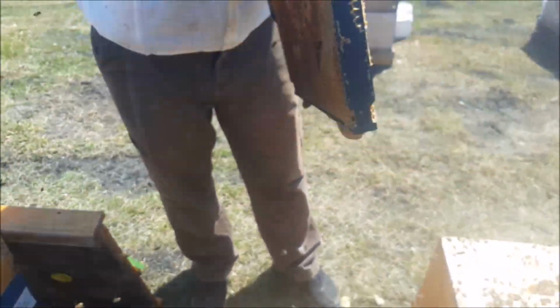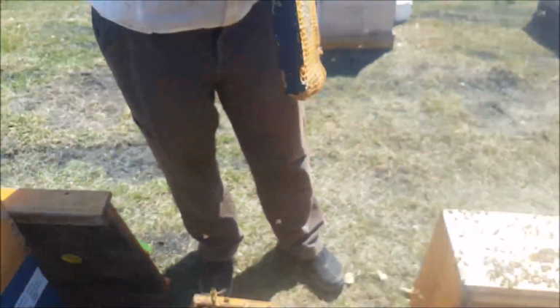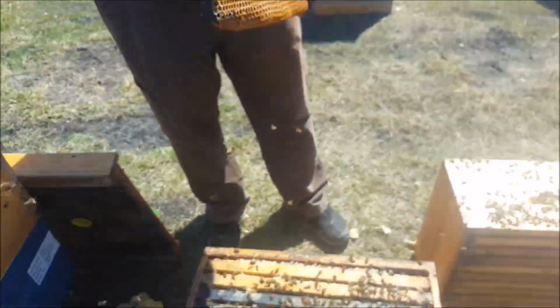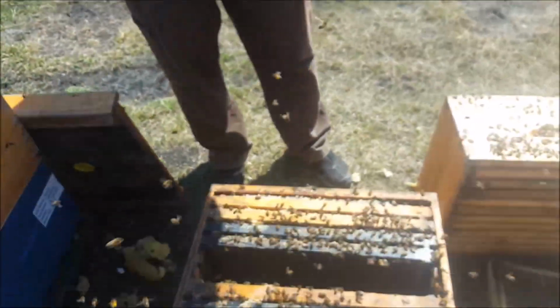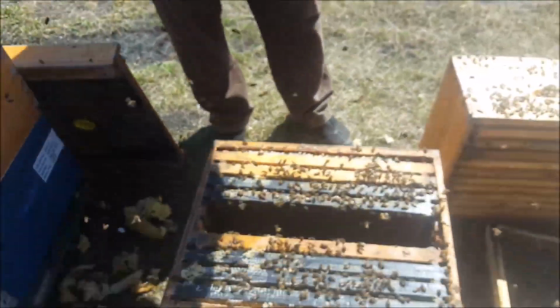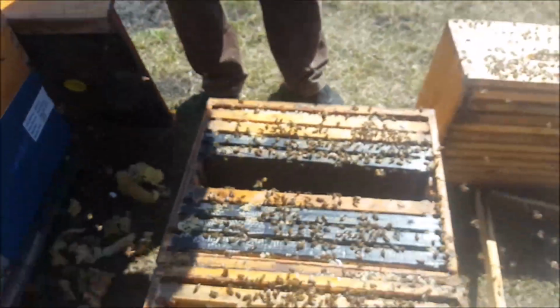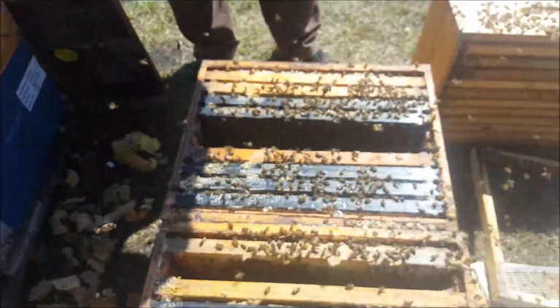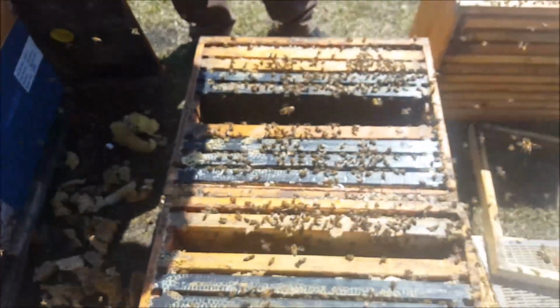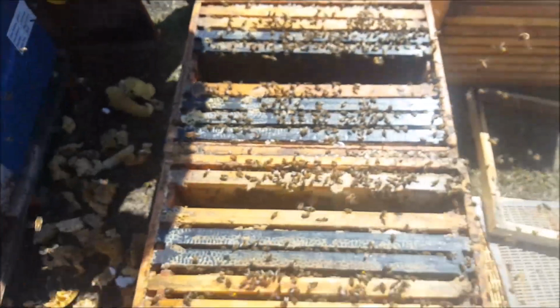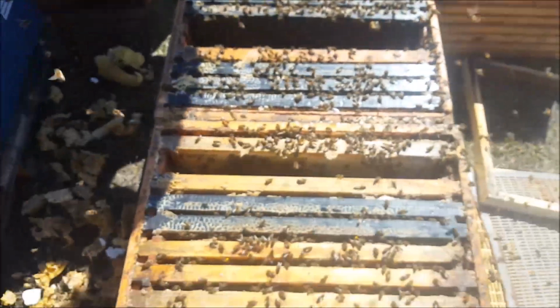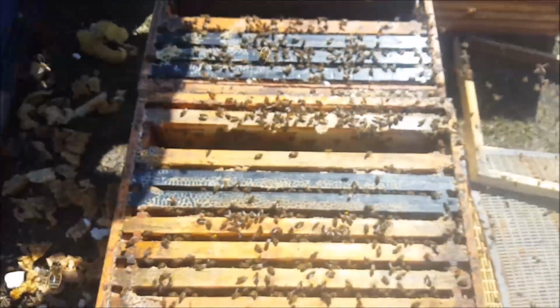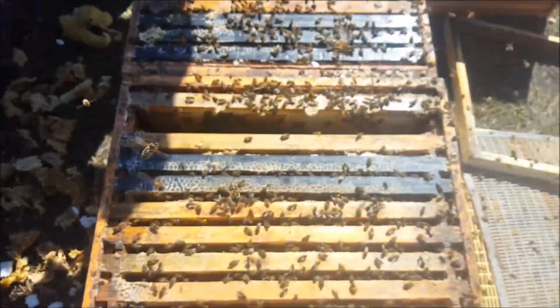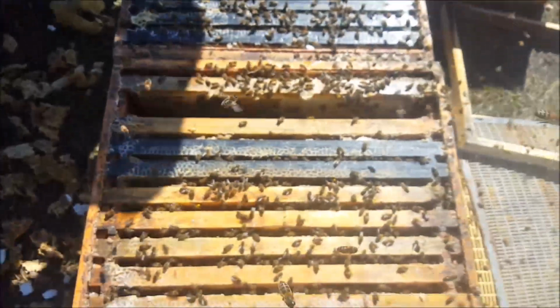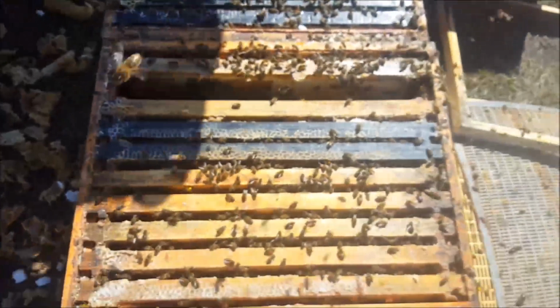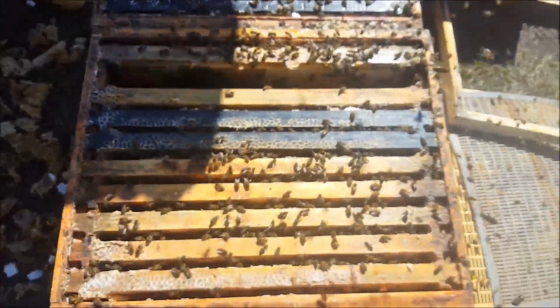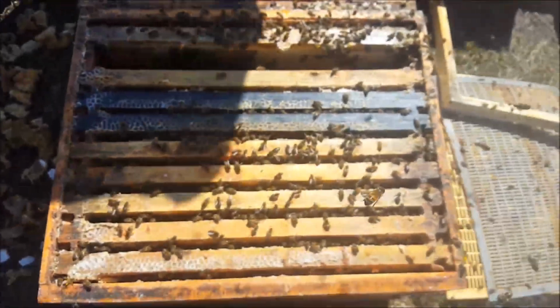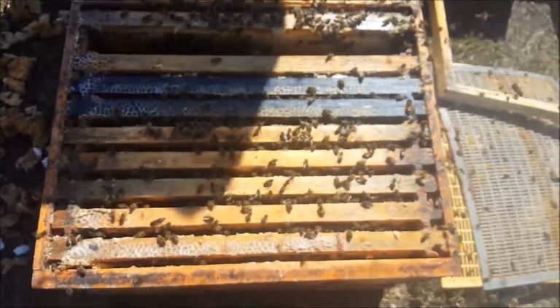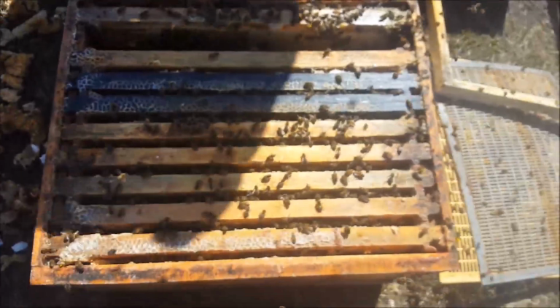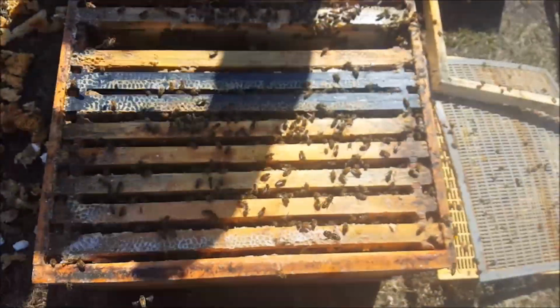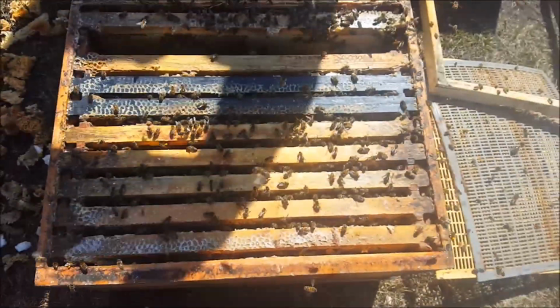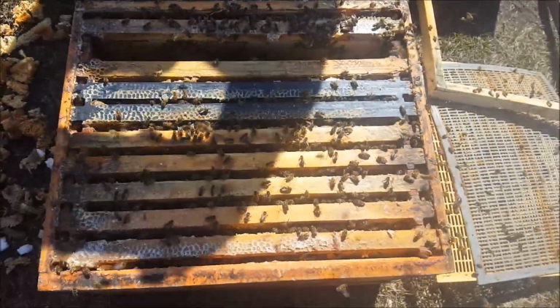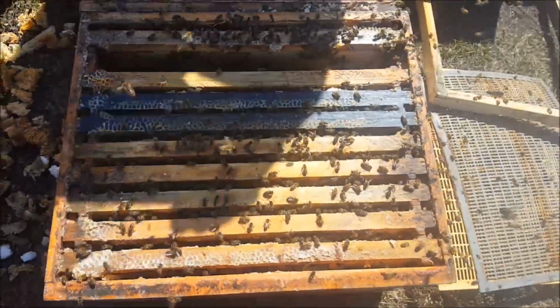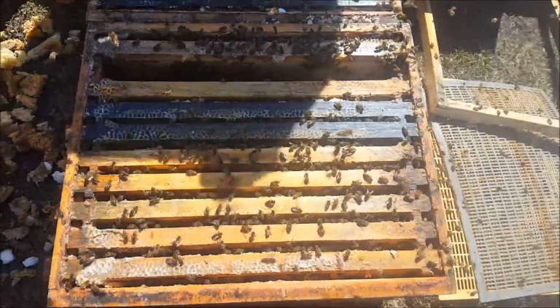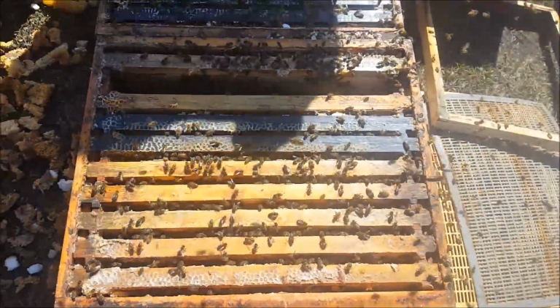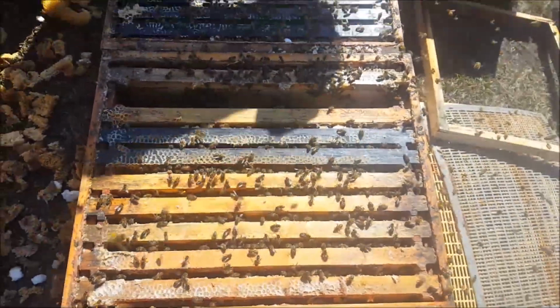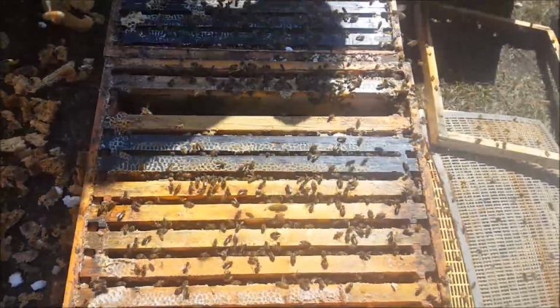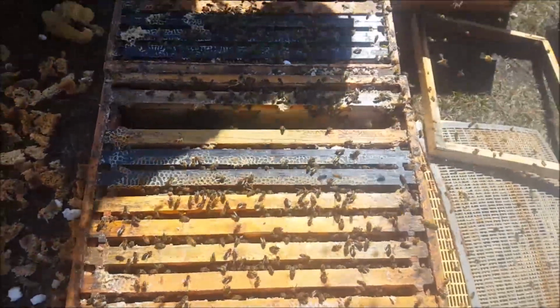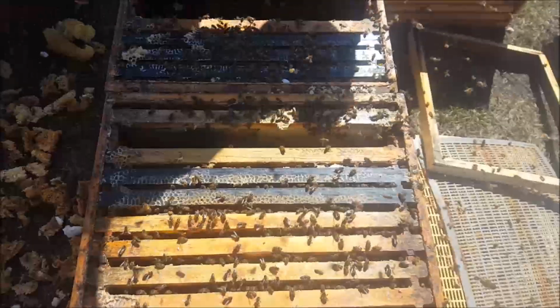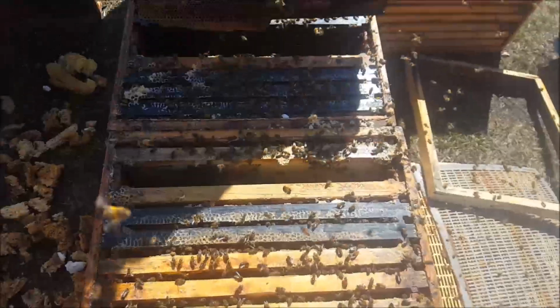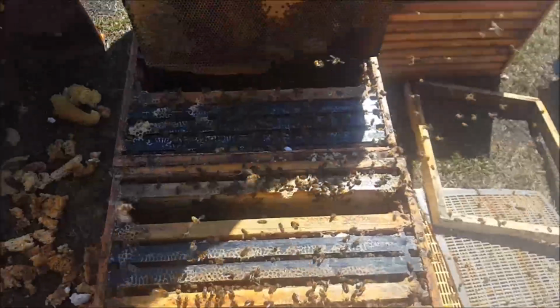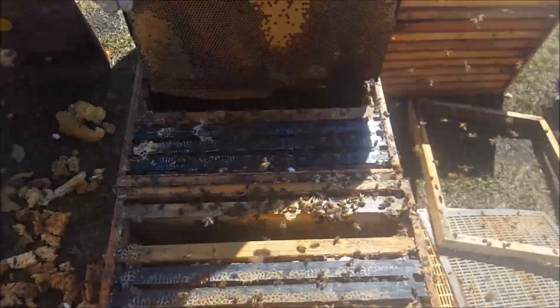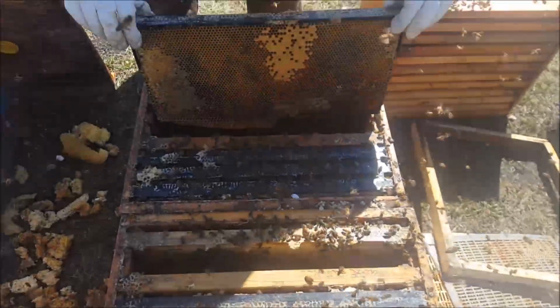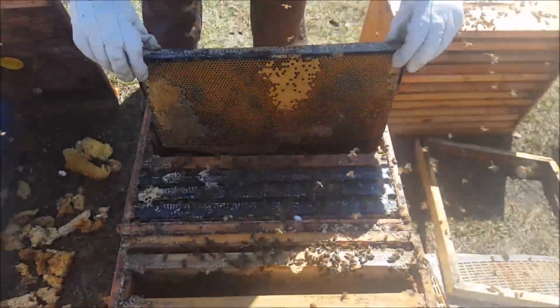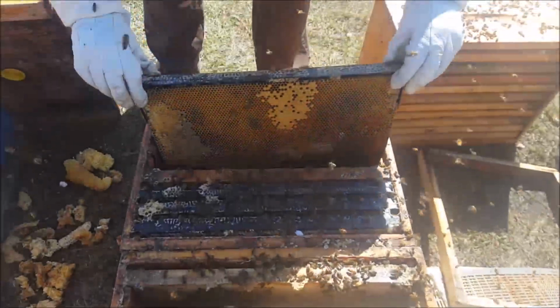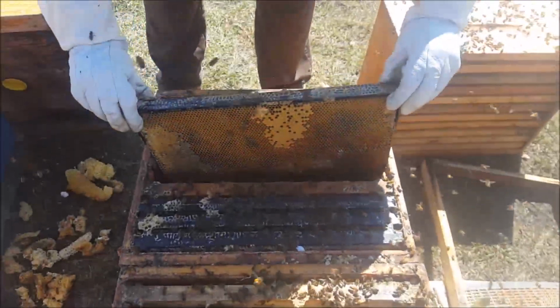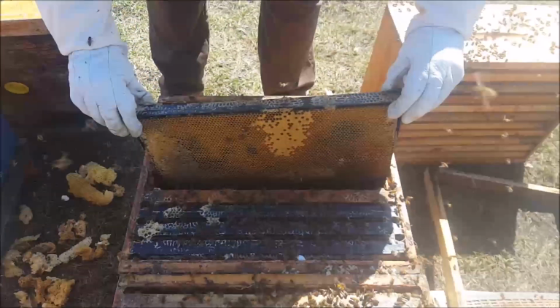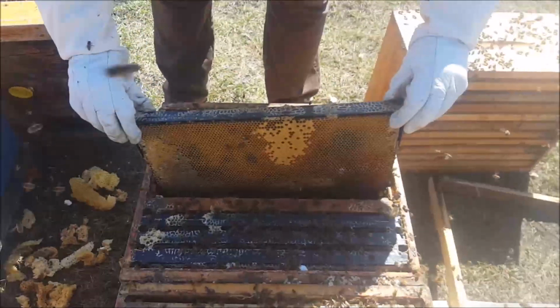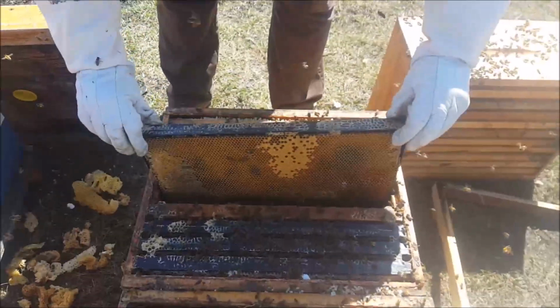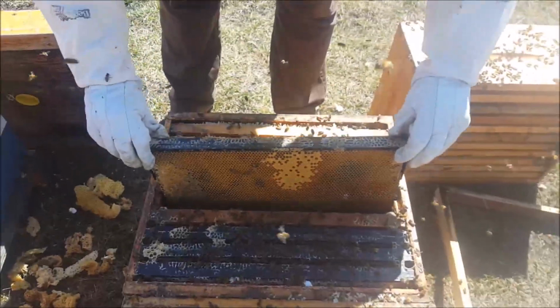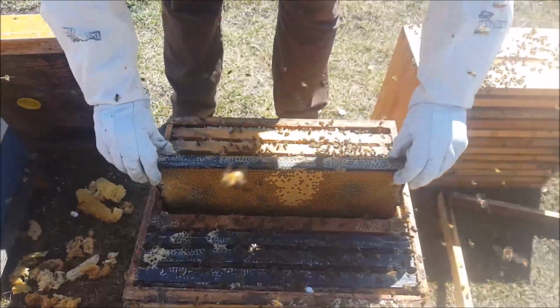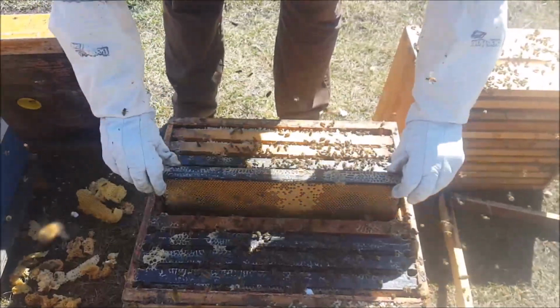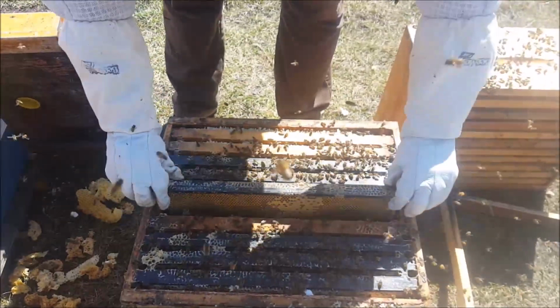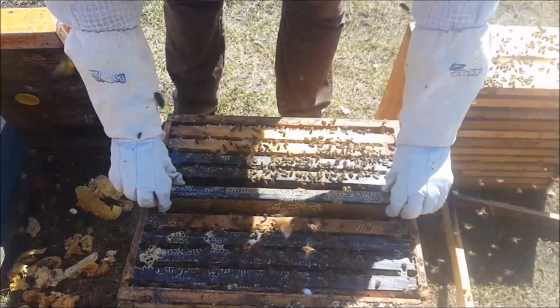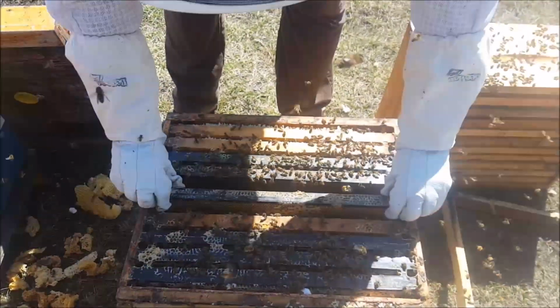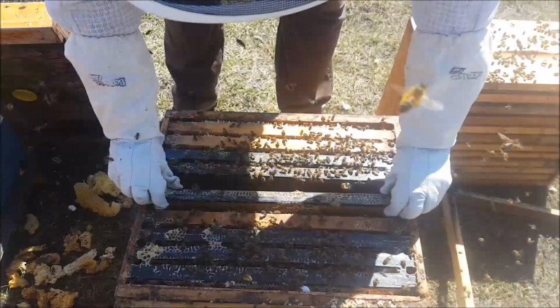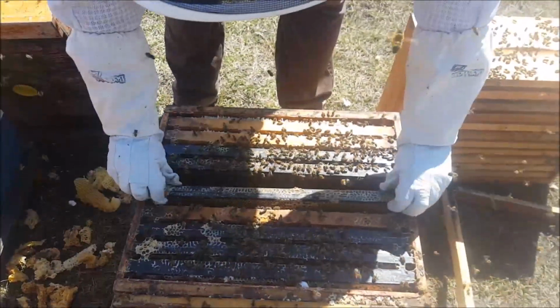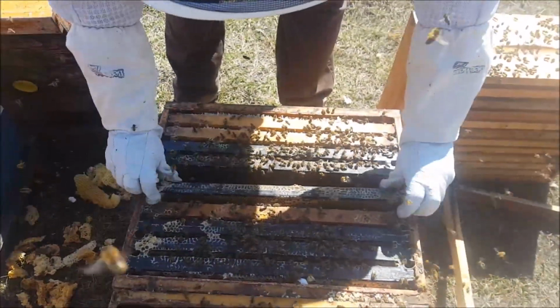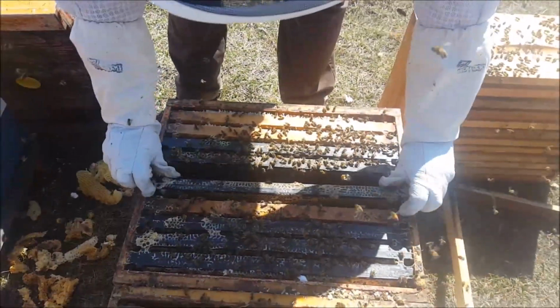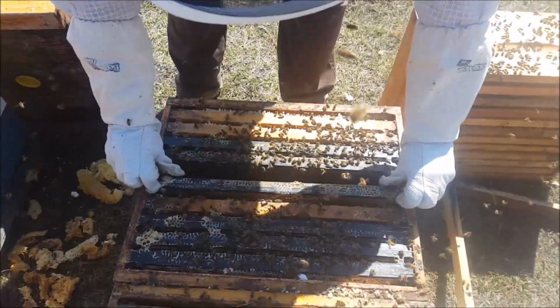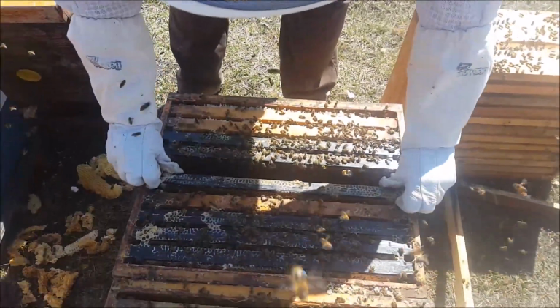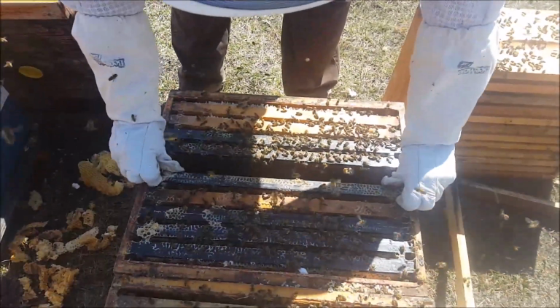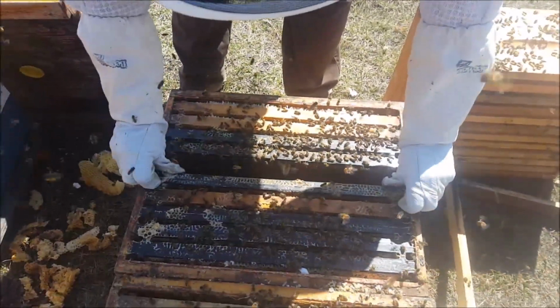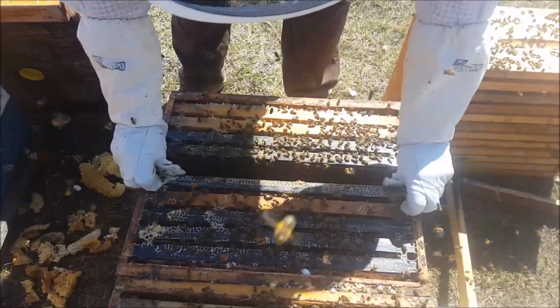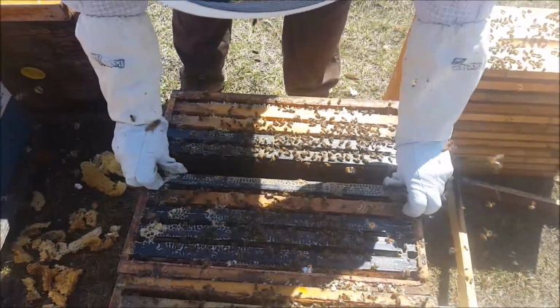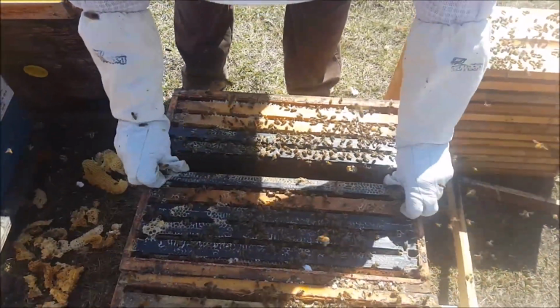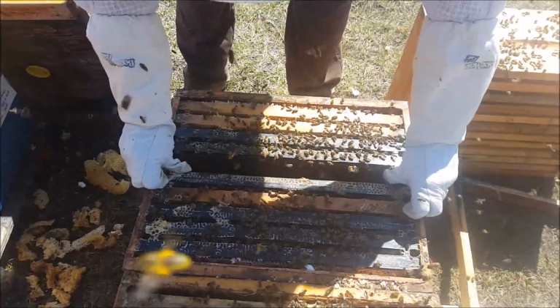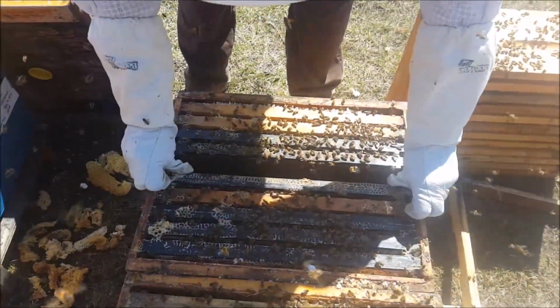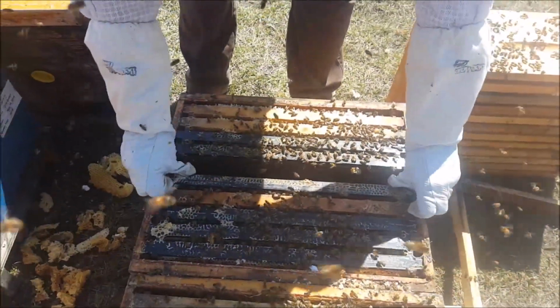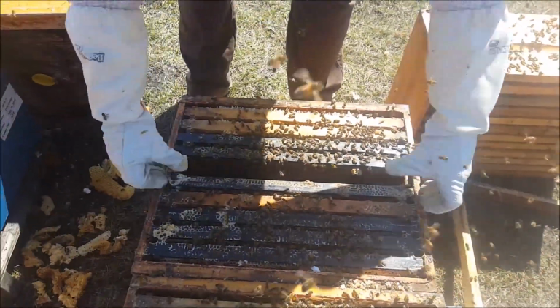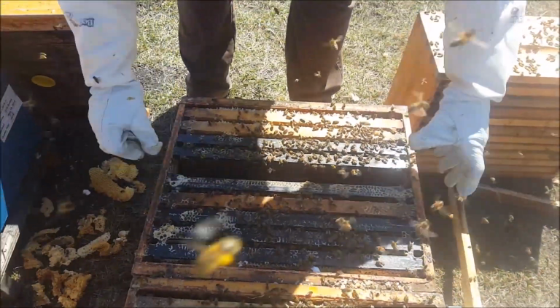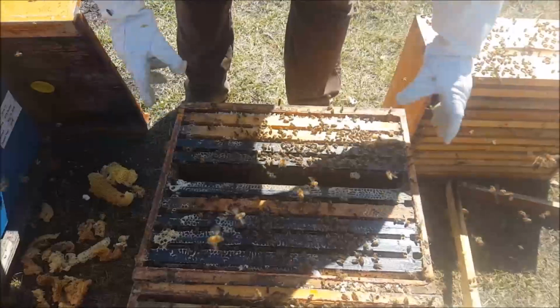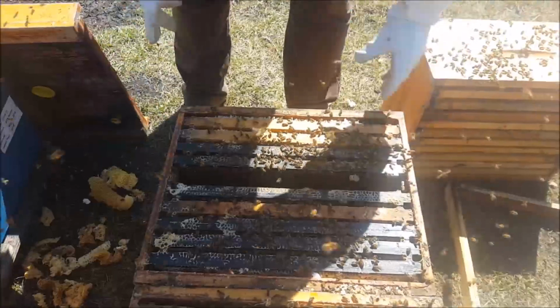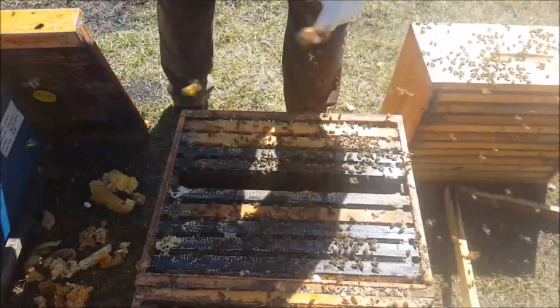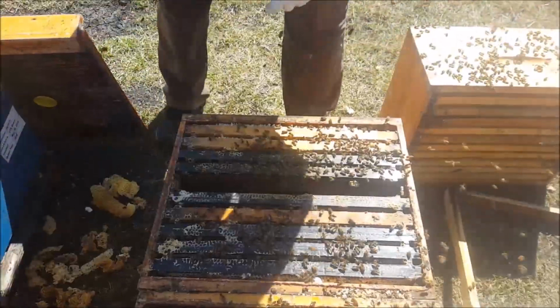That was convenient because it was the hive beside, and we're just going to slide that frame in the middle and close that hive up.